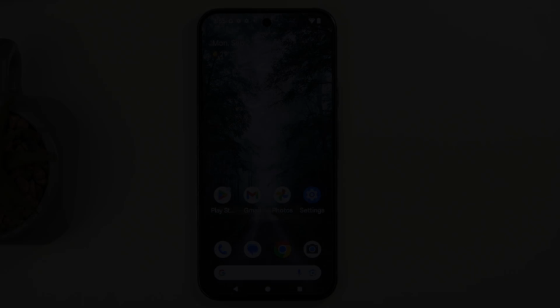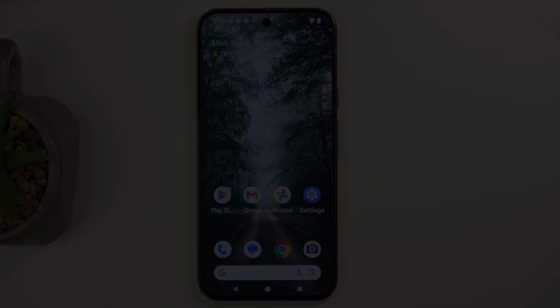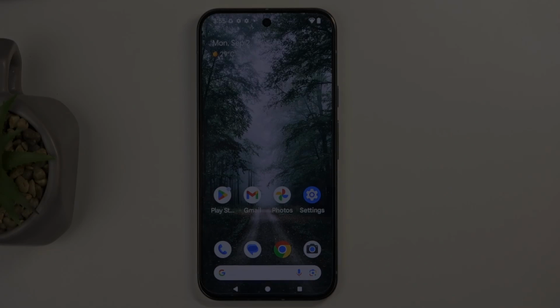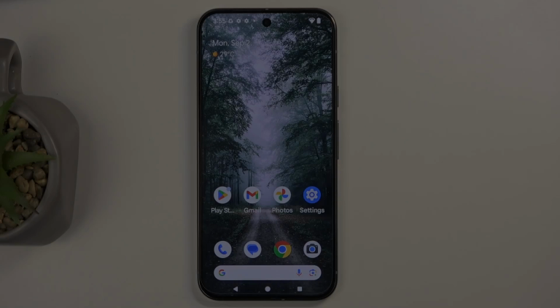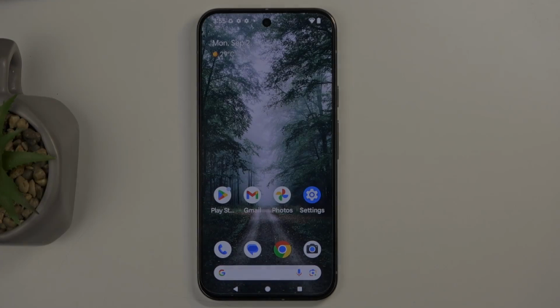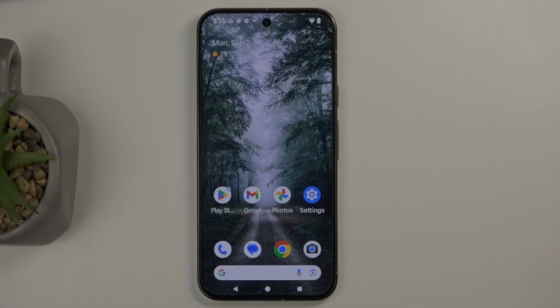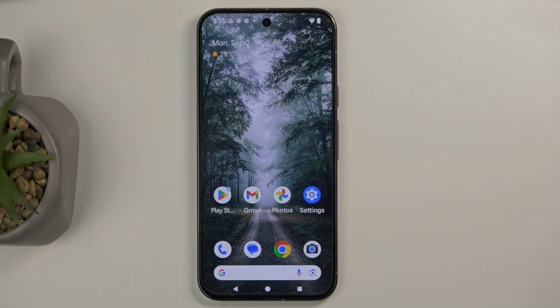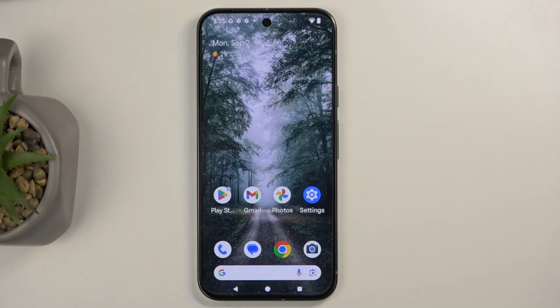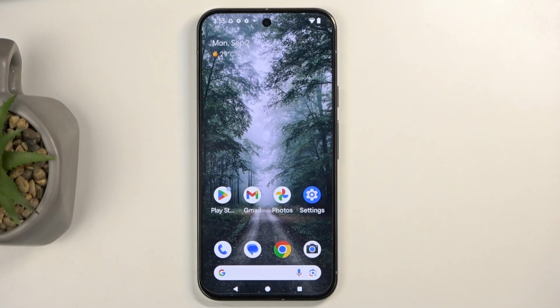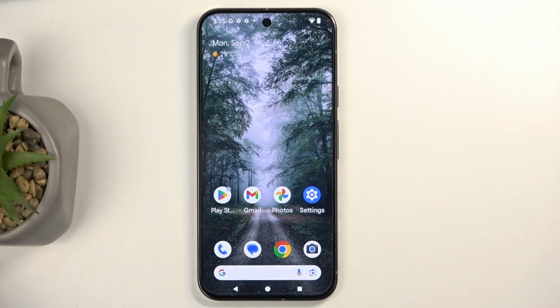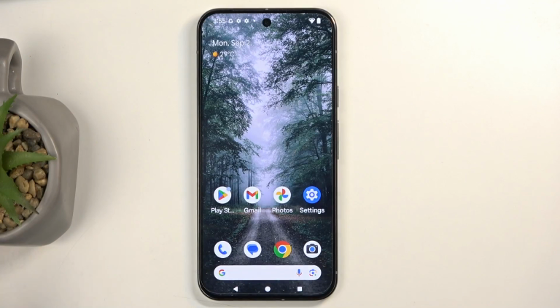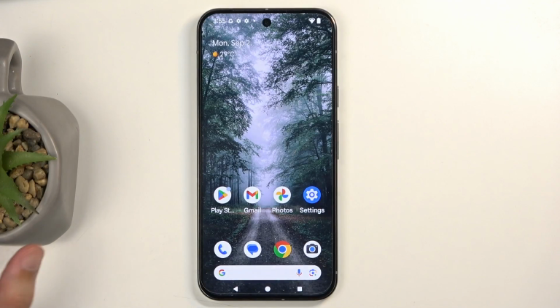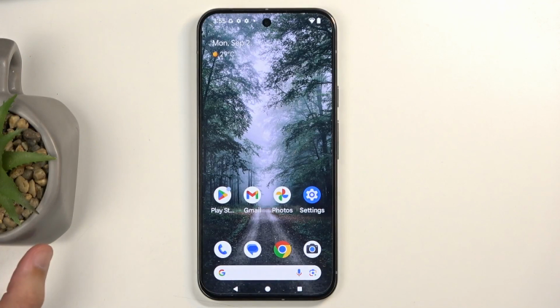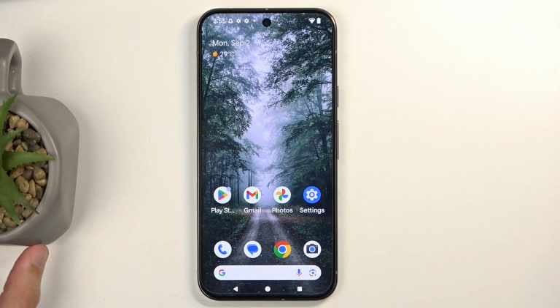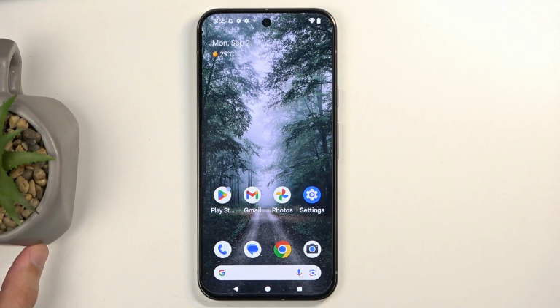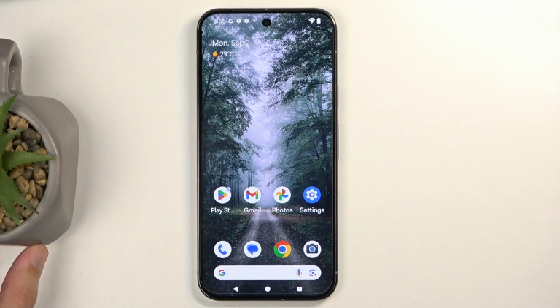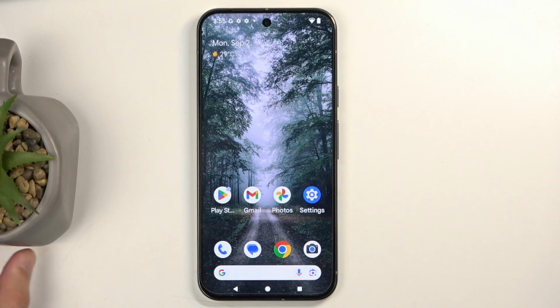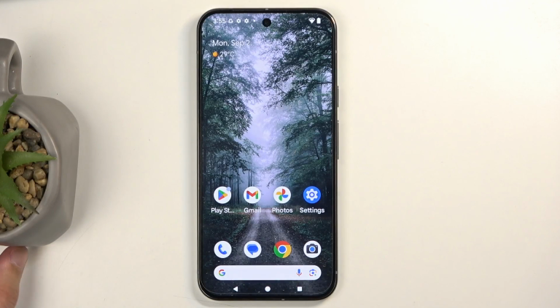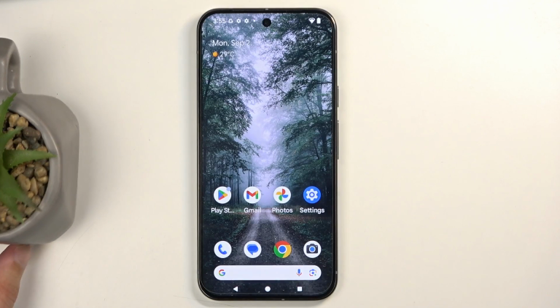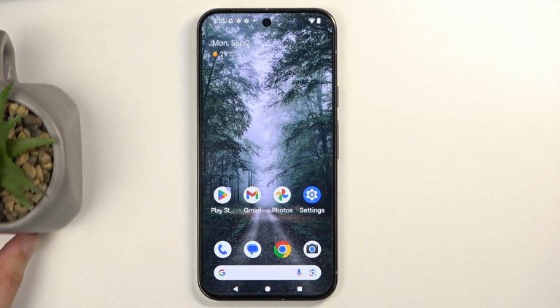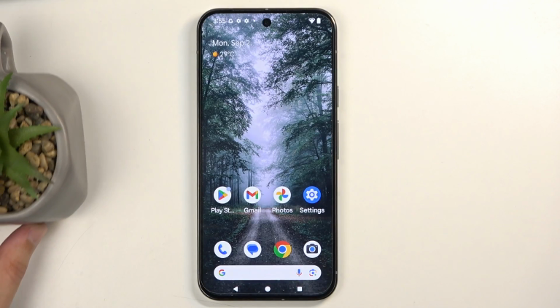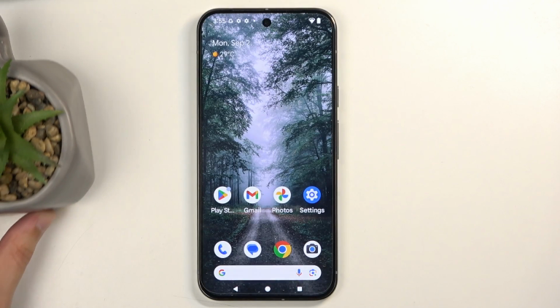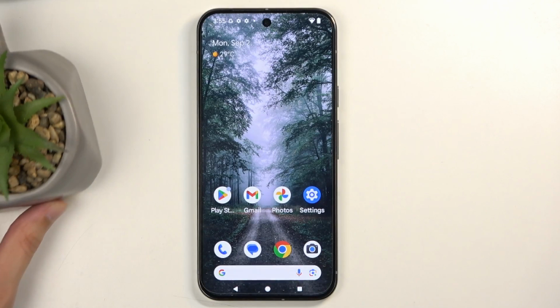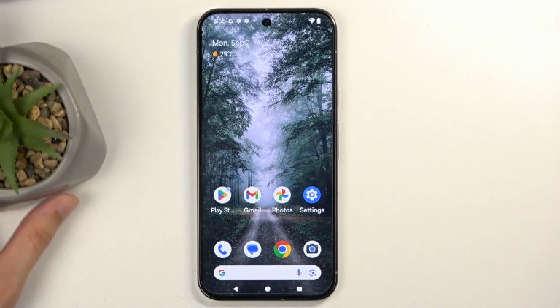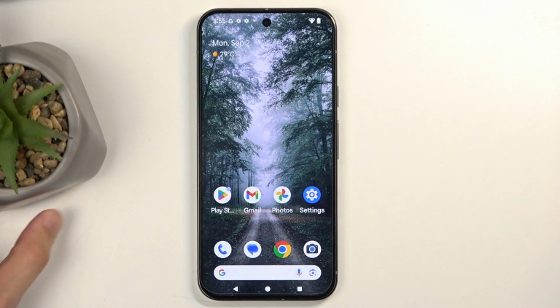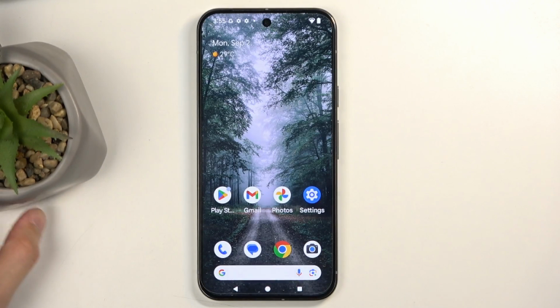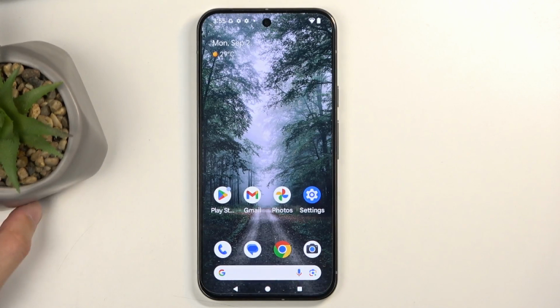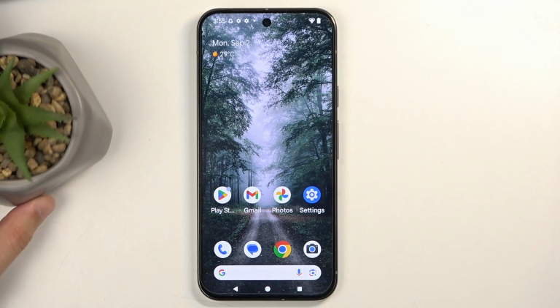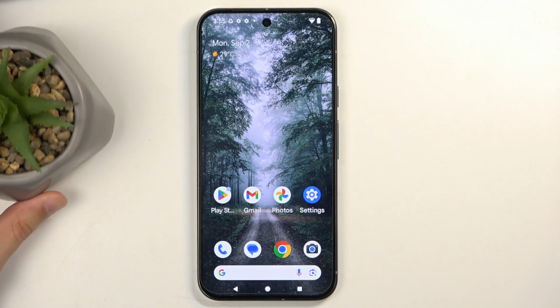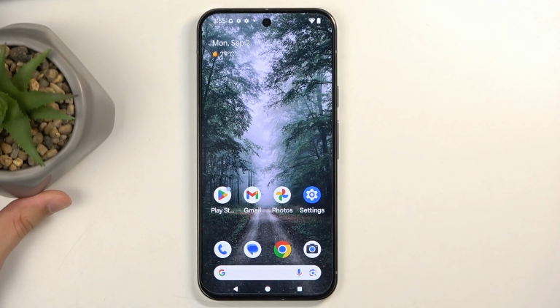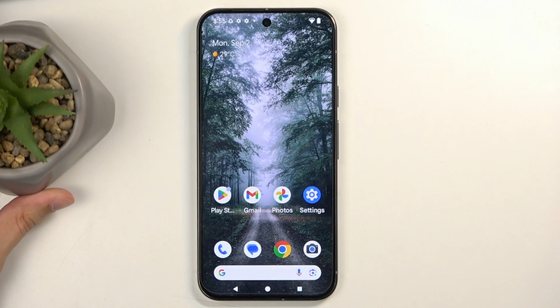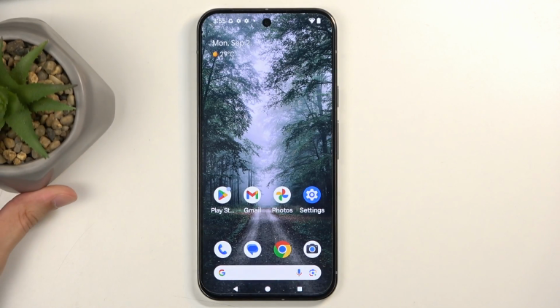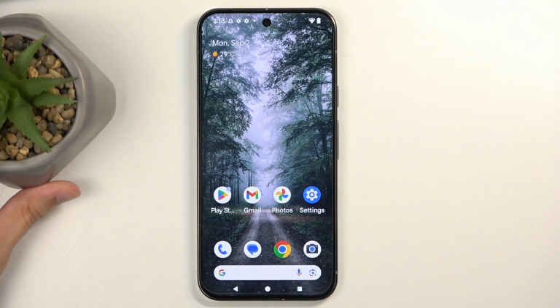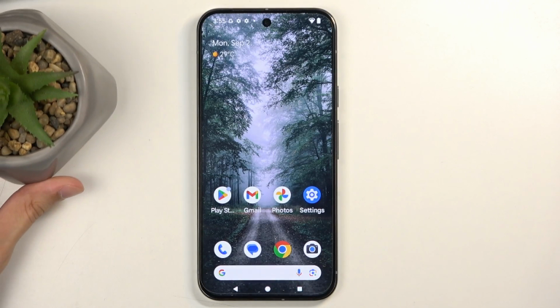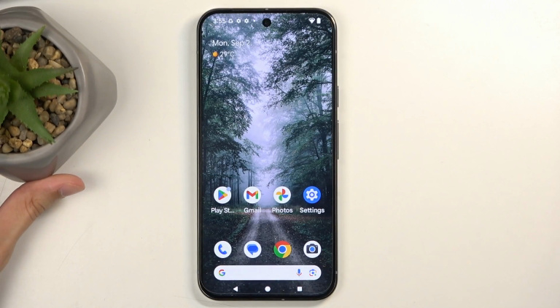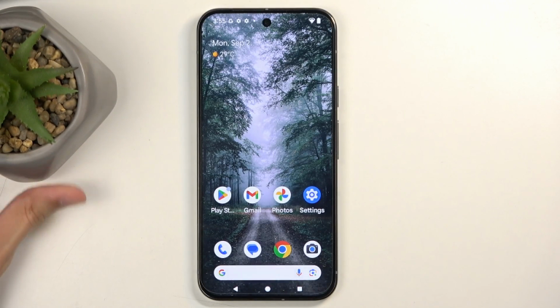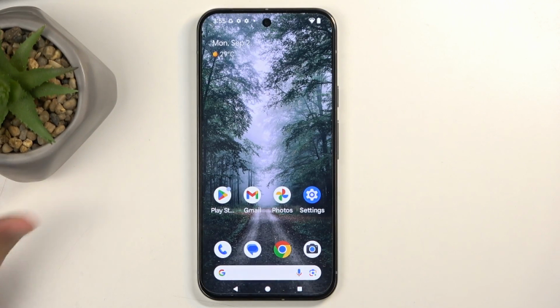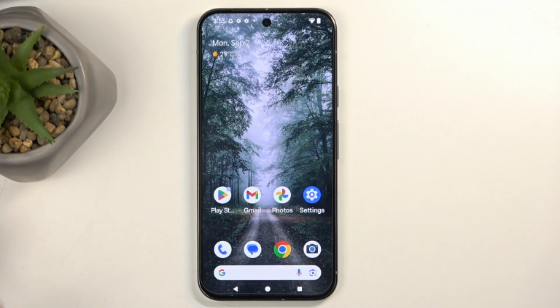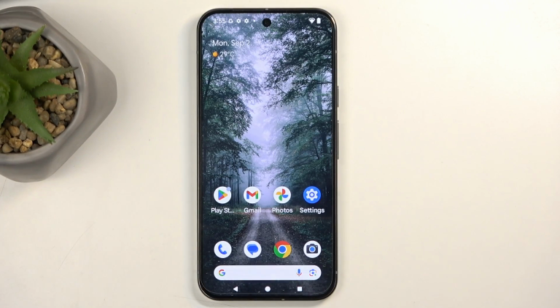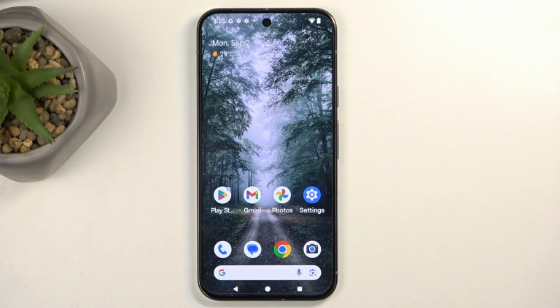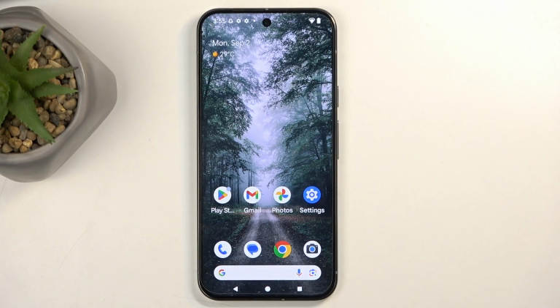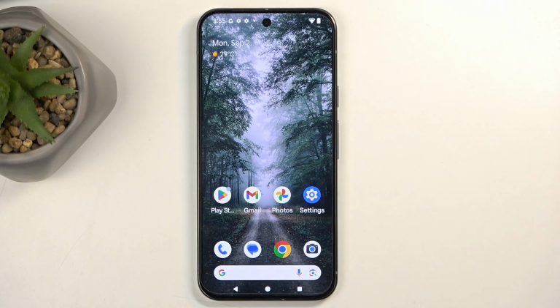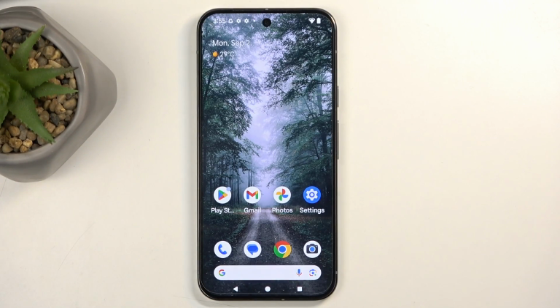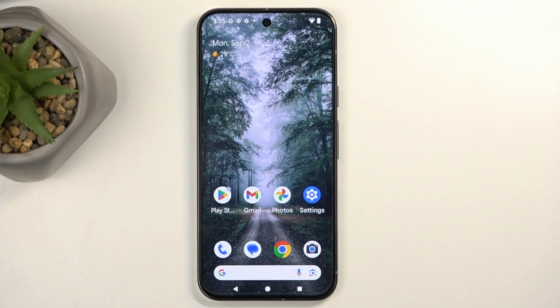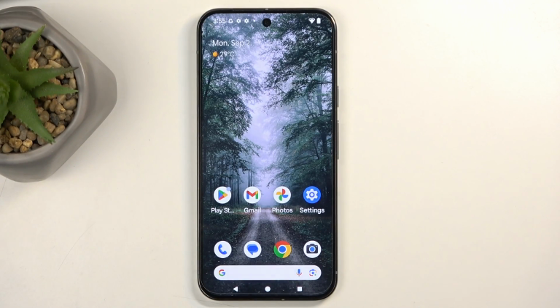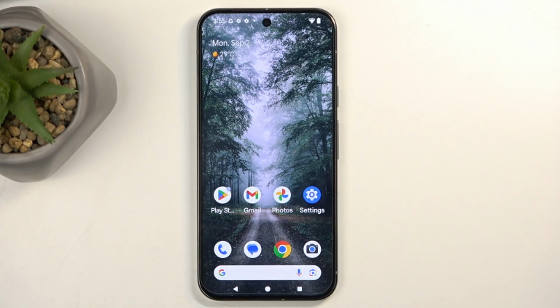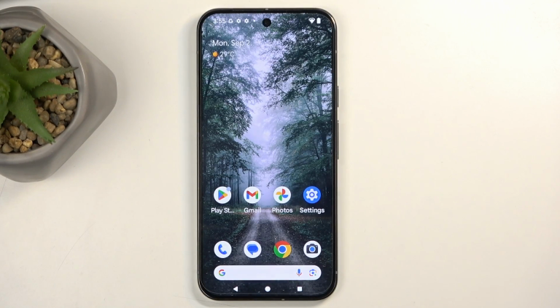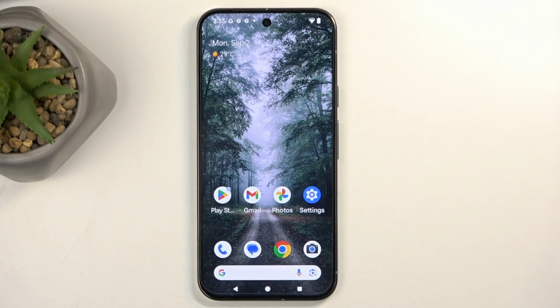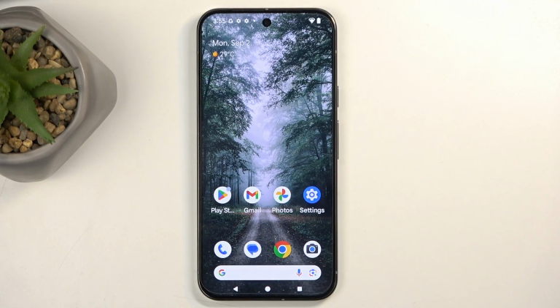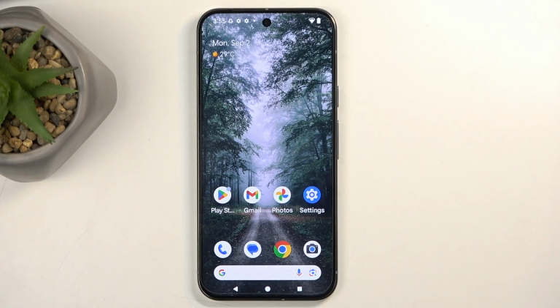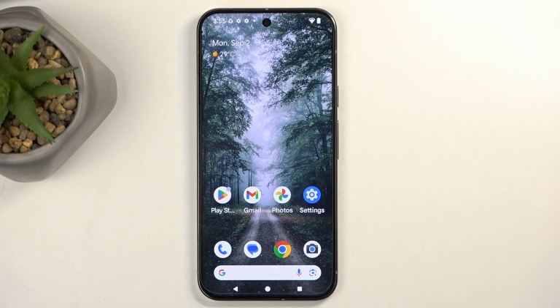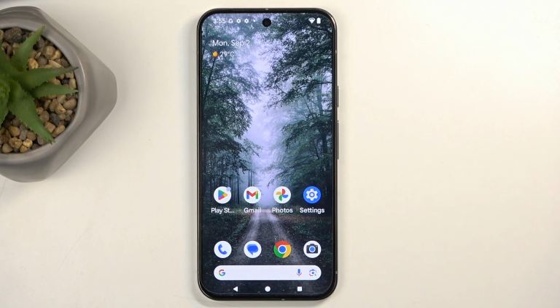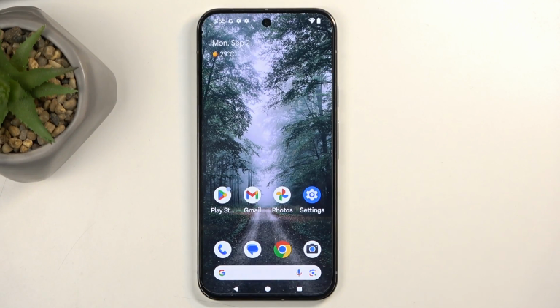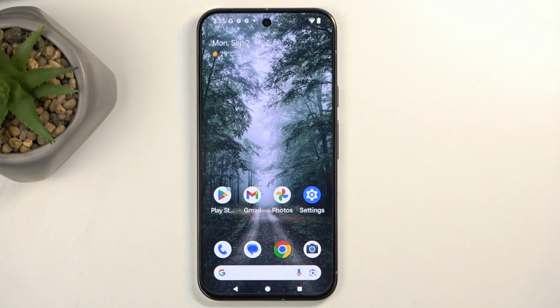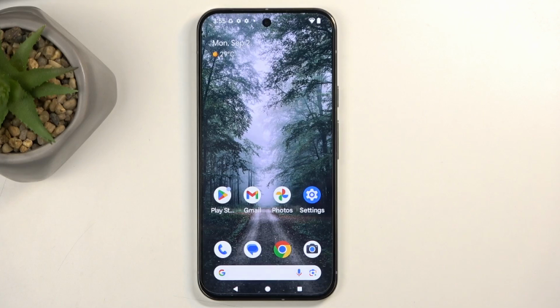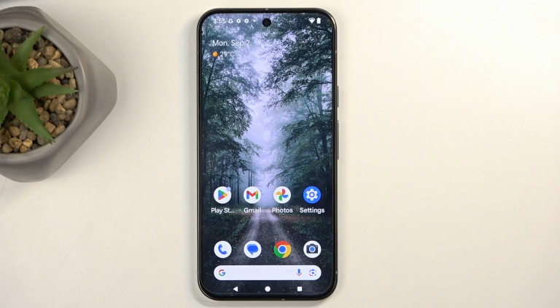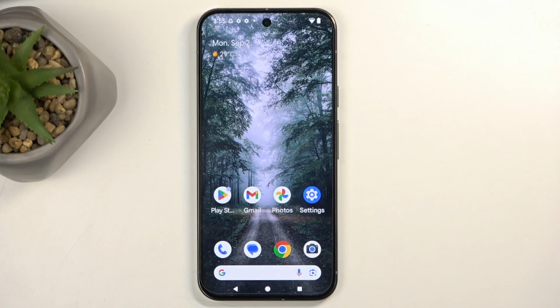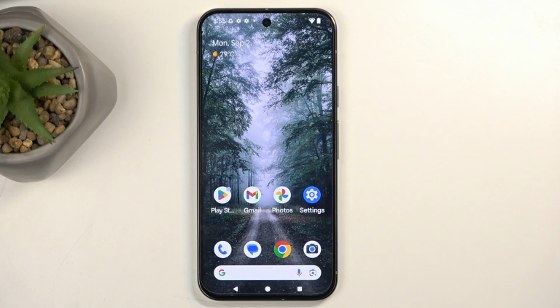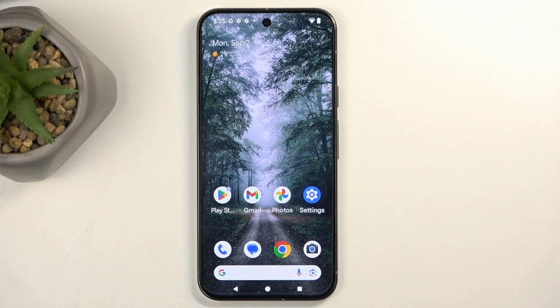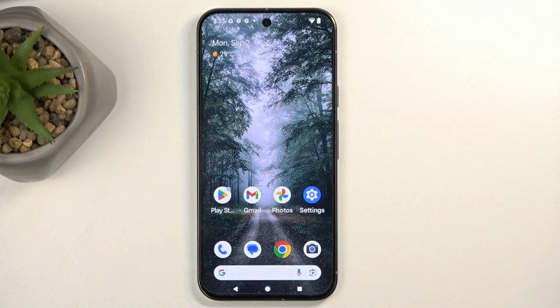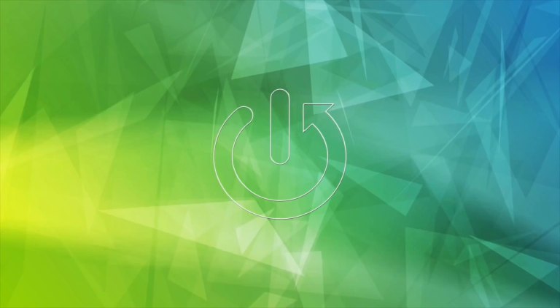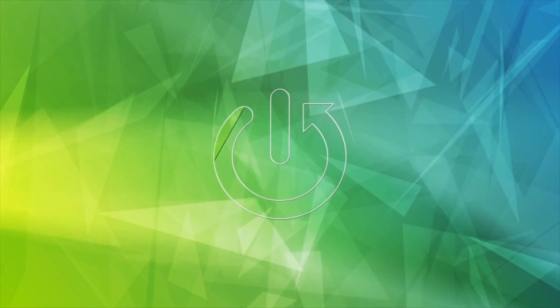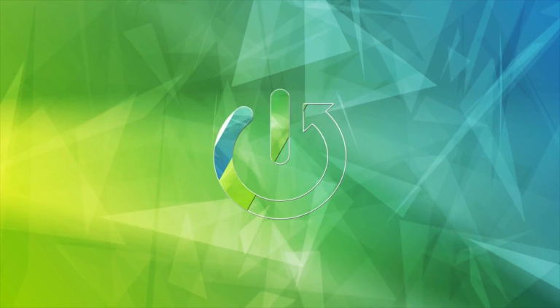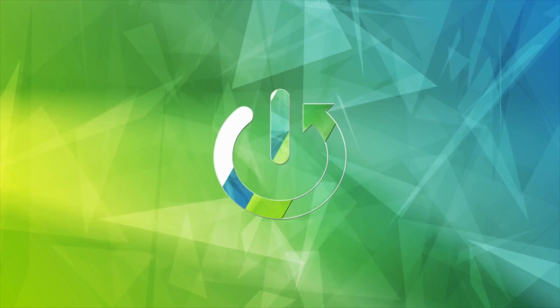Welcome. In front of me is a Google Pixel 9 Pro XL and today I'll show you a couple tweaks and tricks you can do on this device.